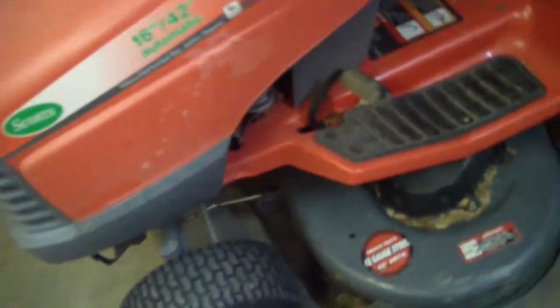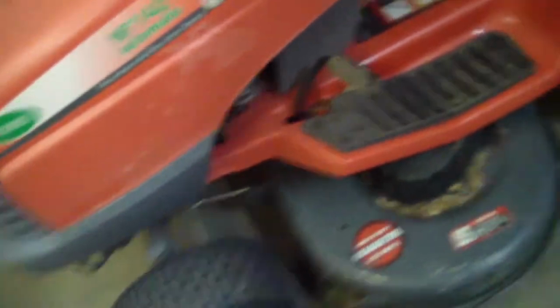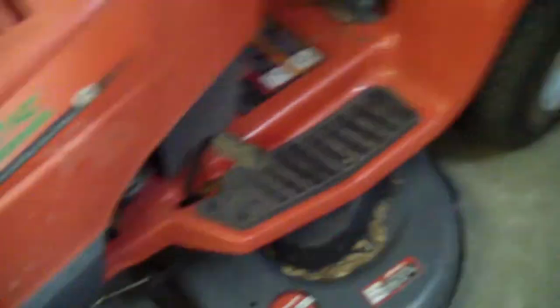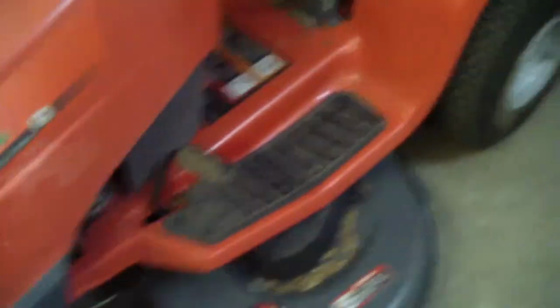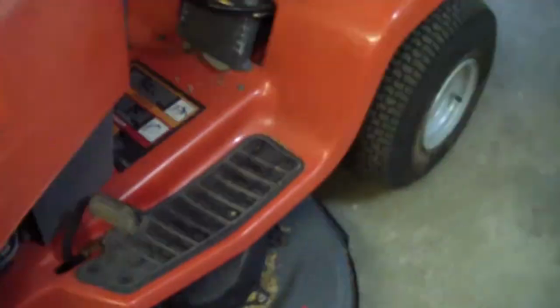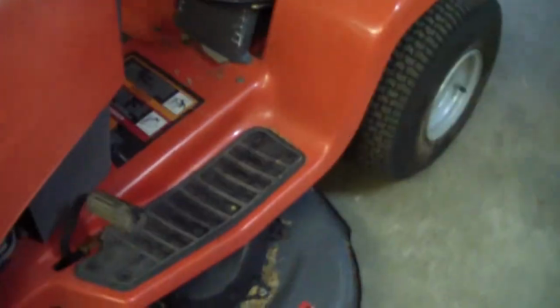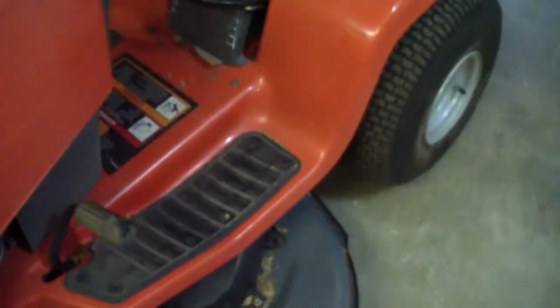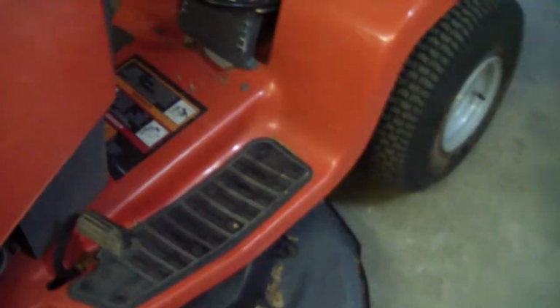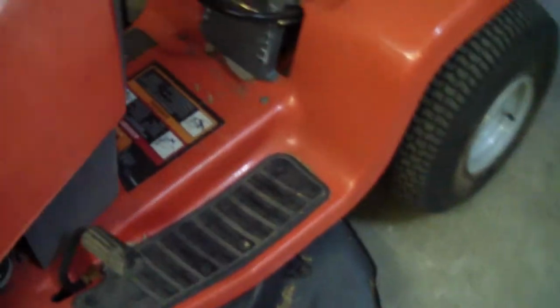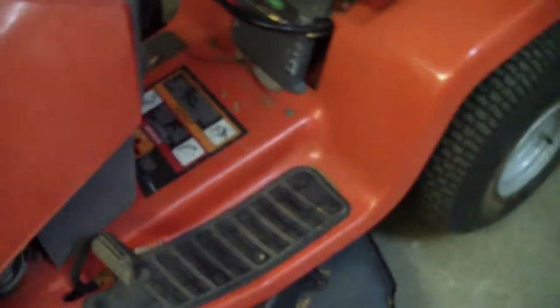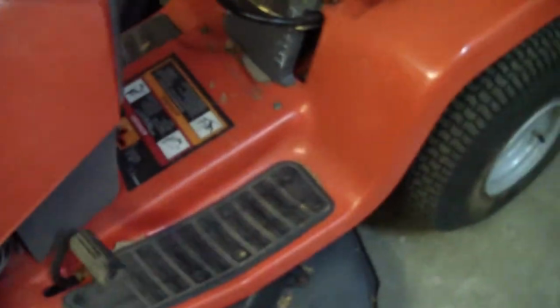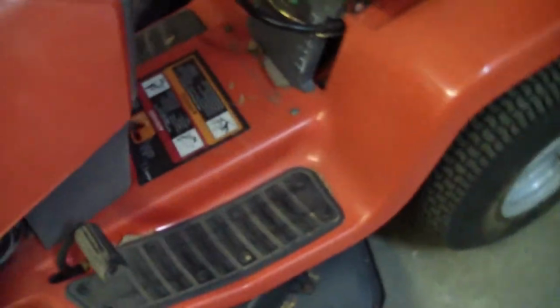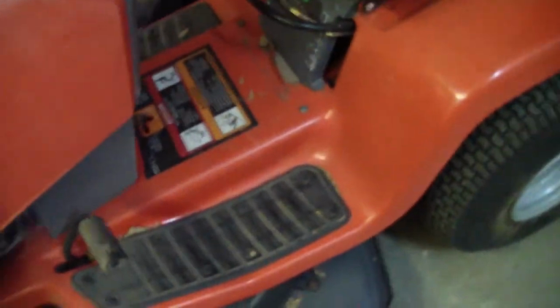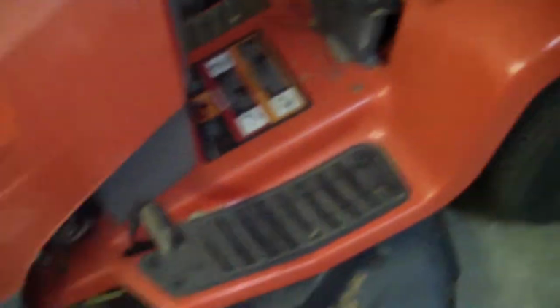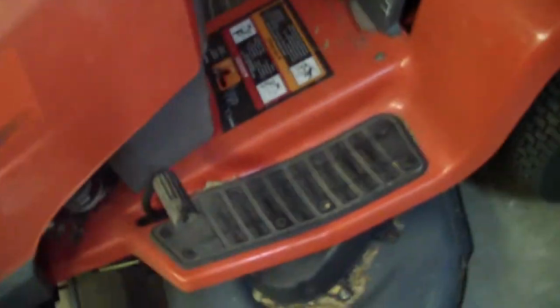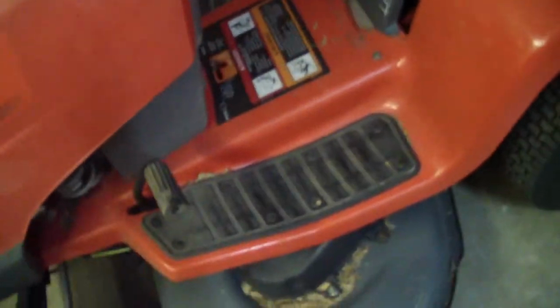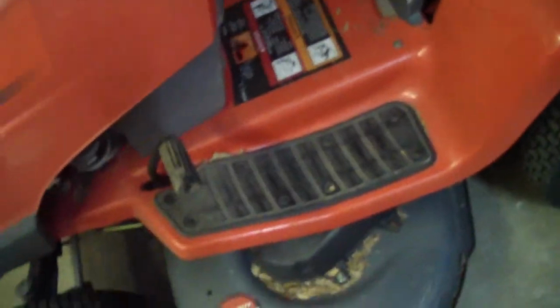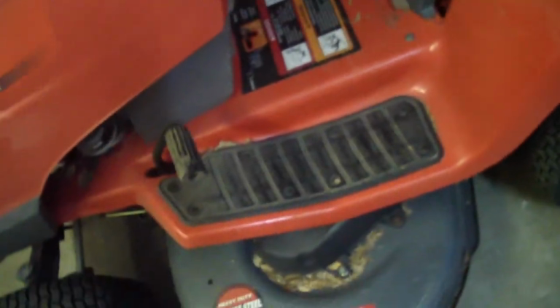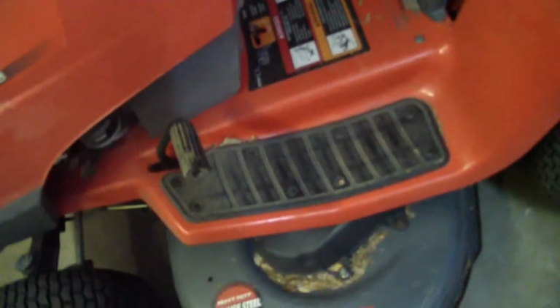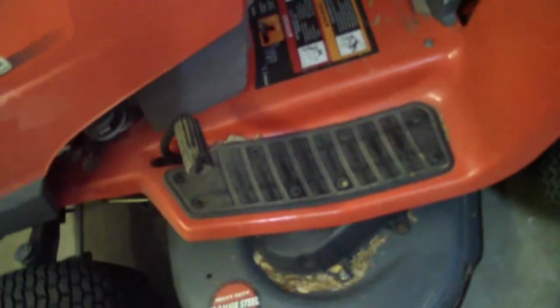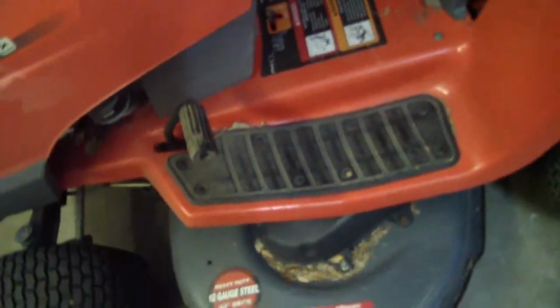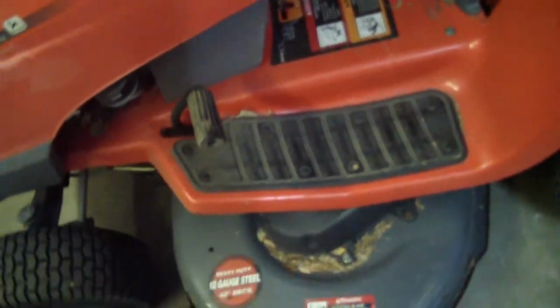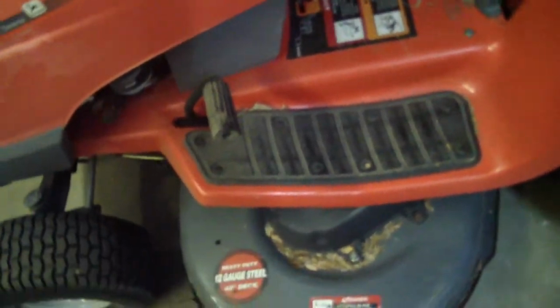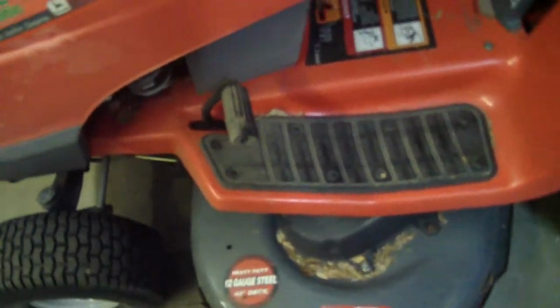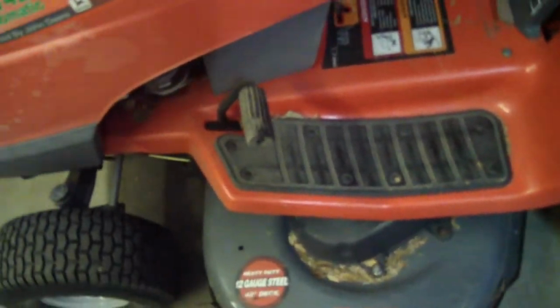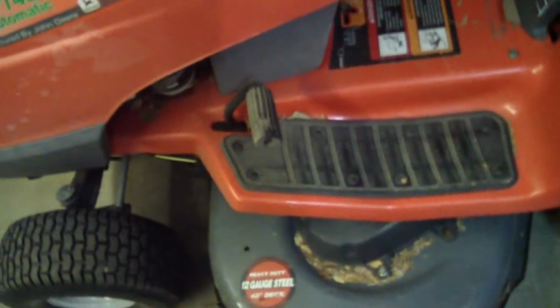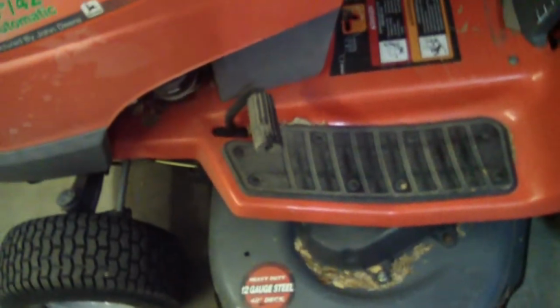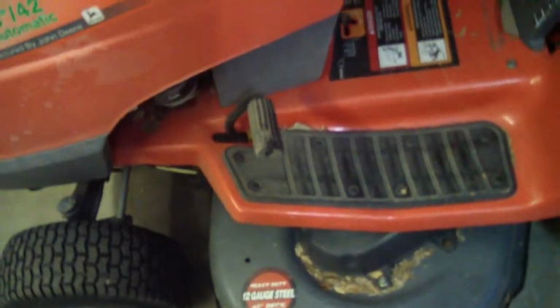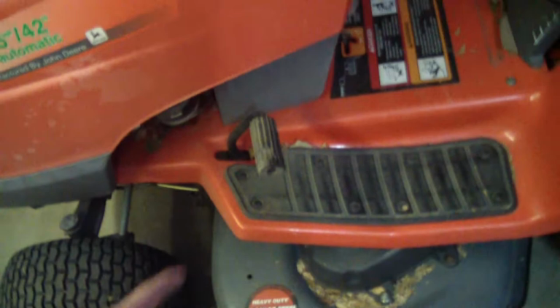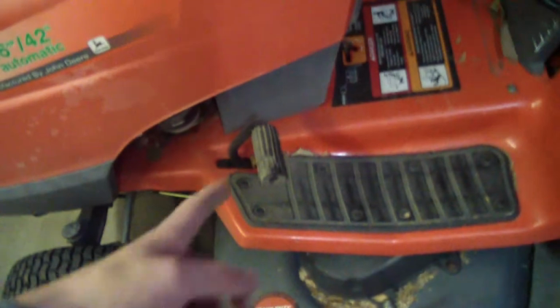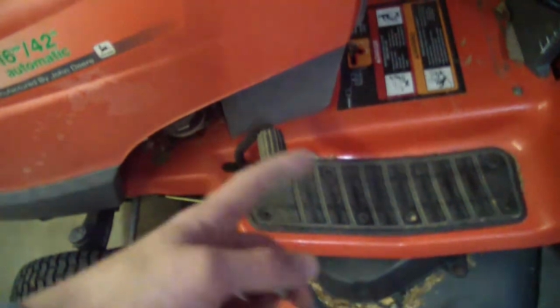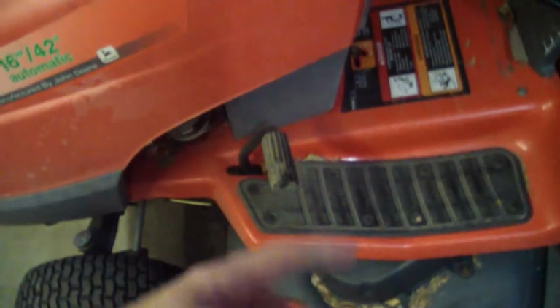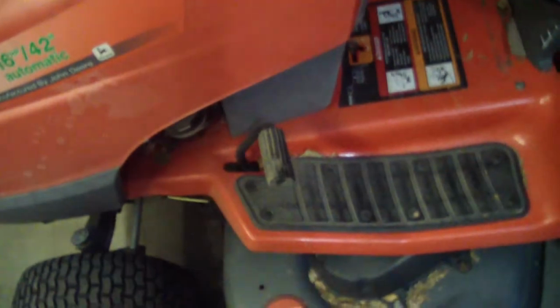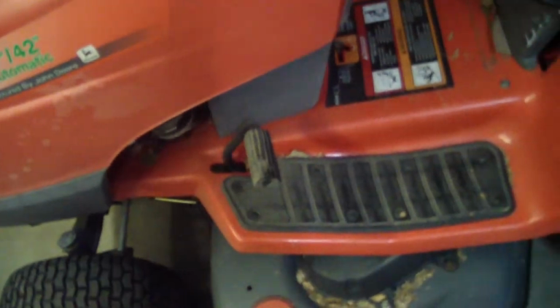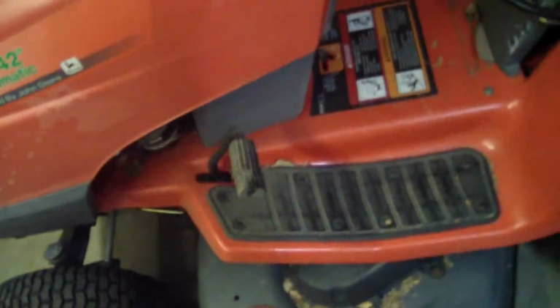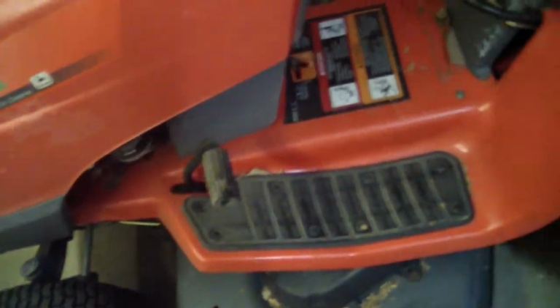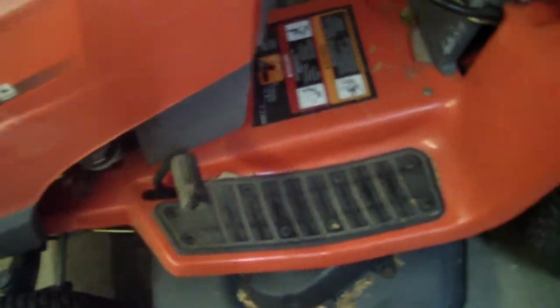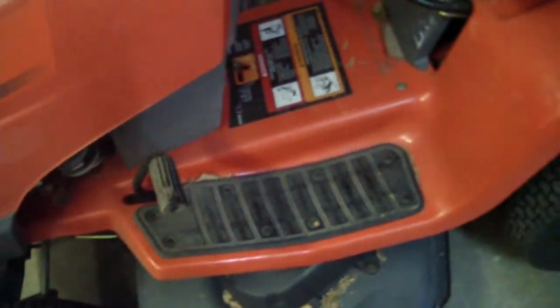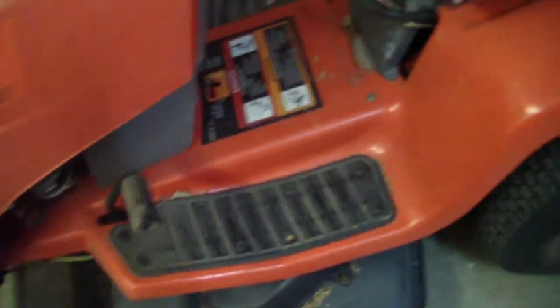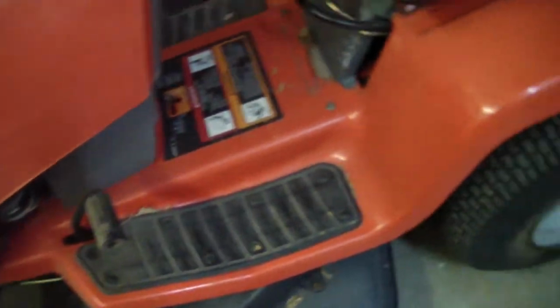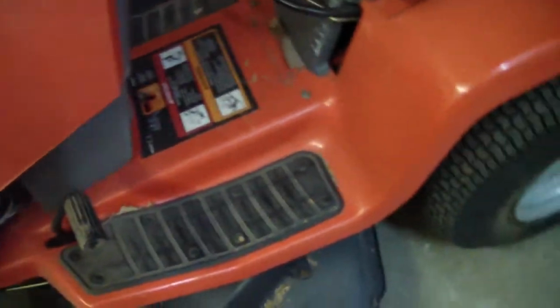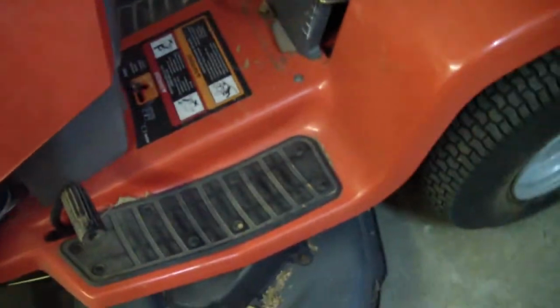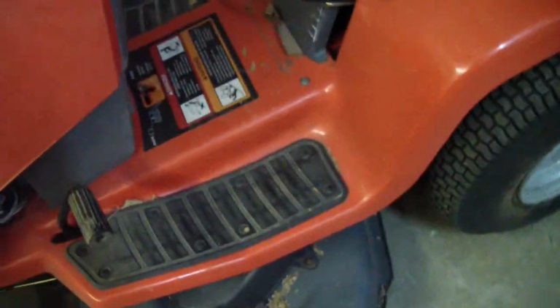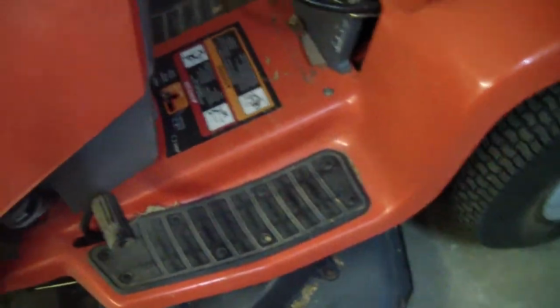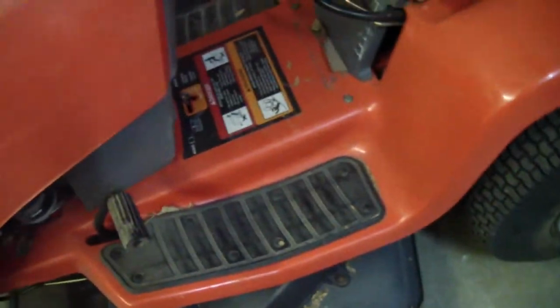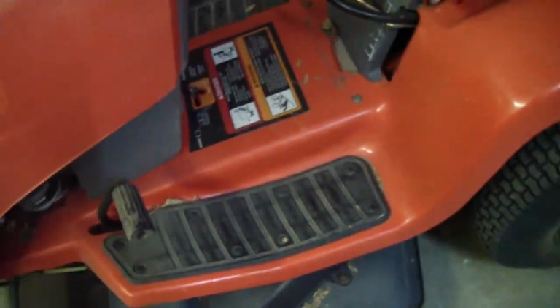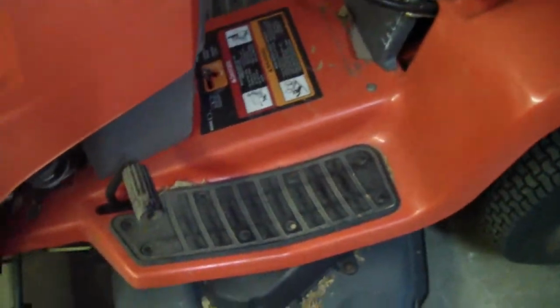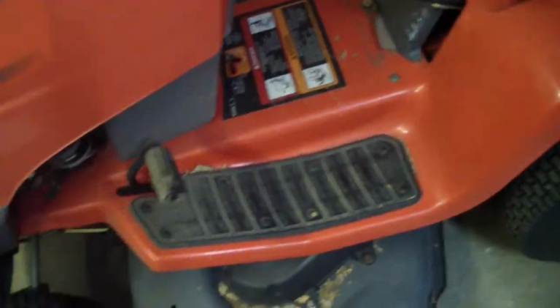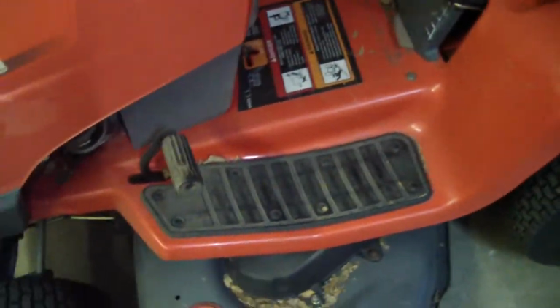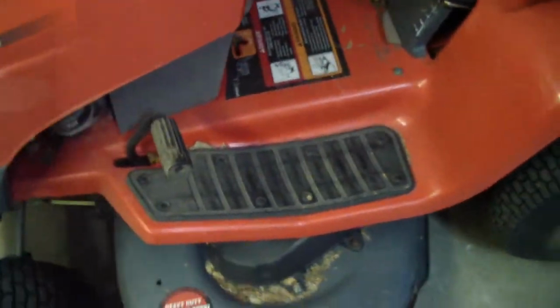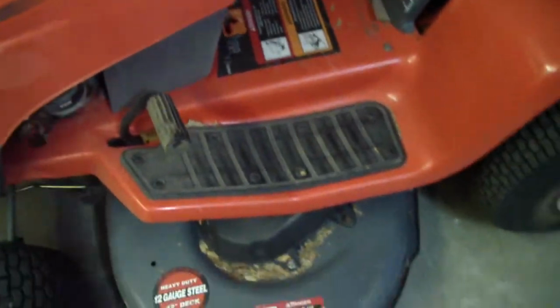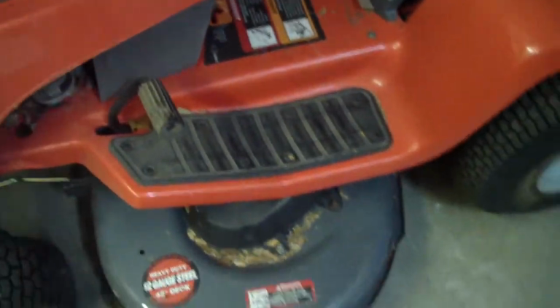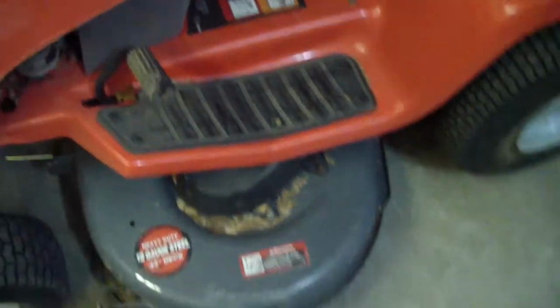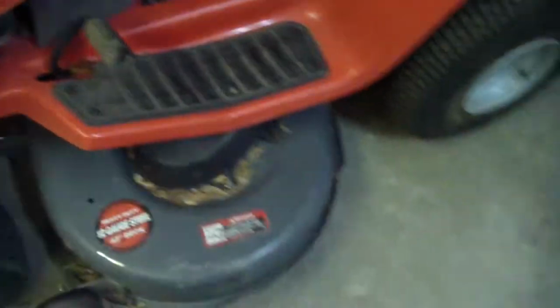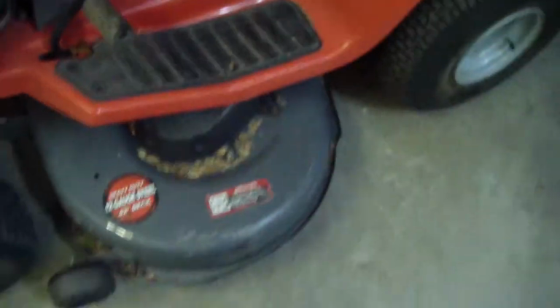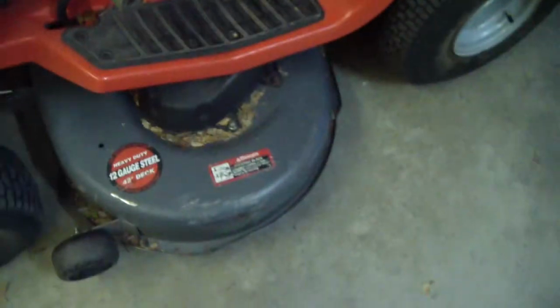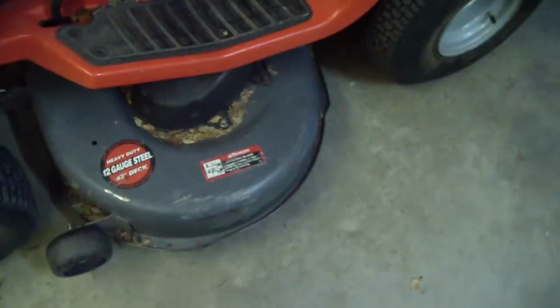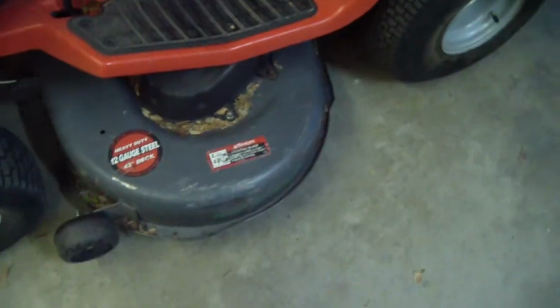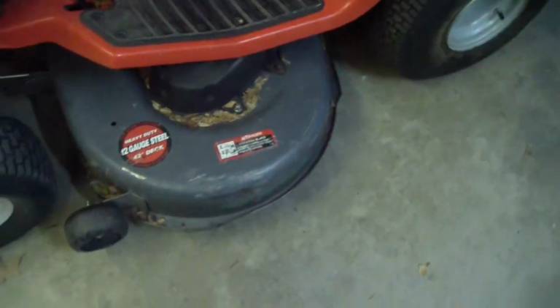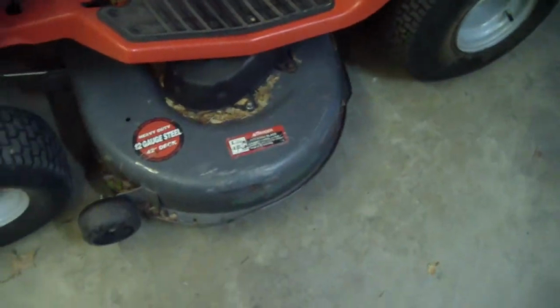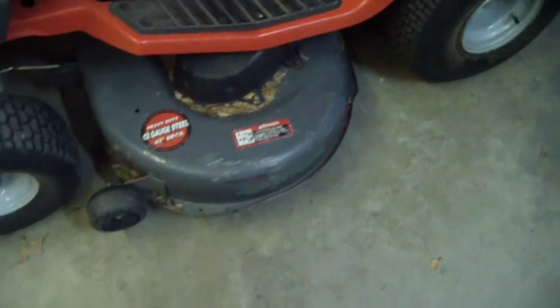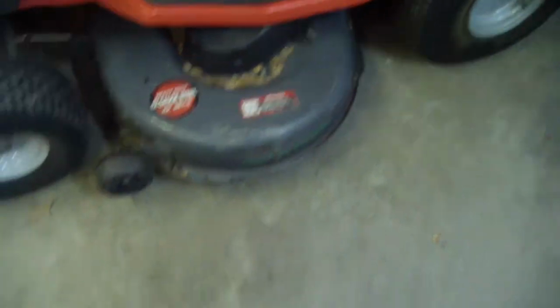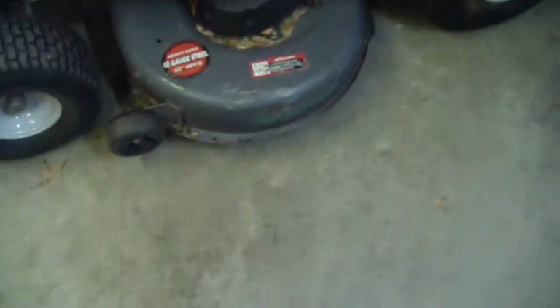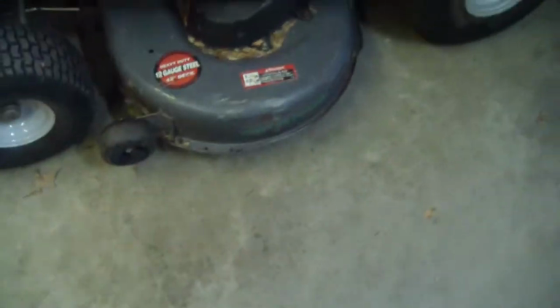Plastic. There's your clutch pedal. I've got gator blades on this.